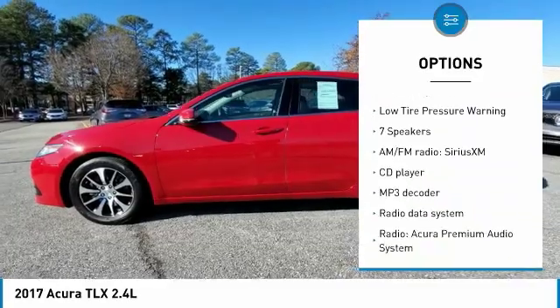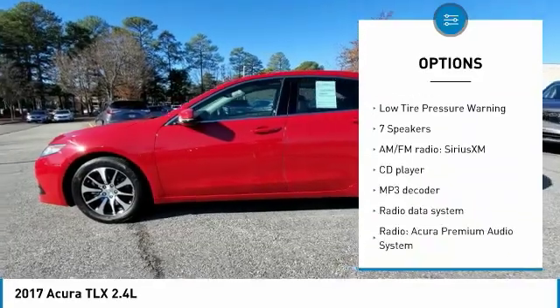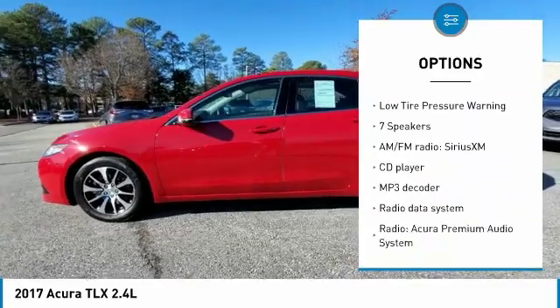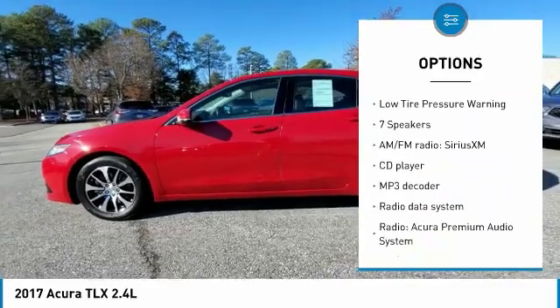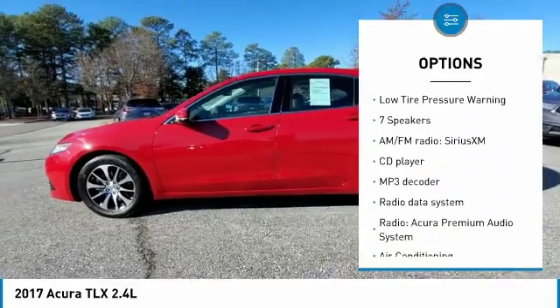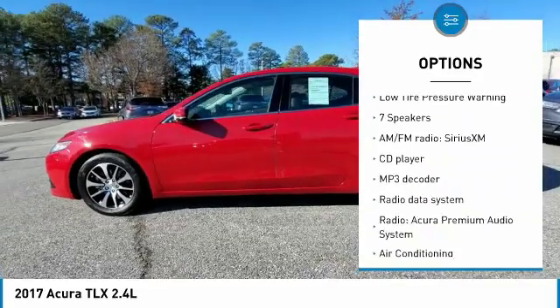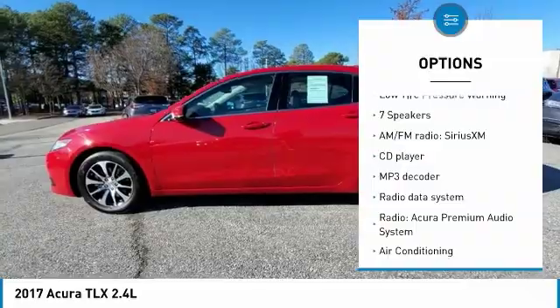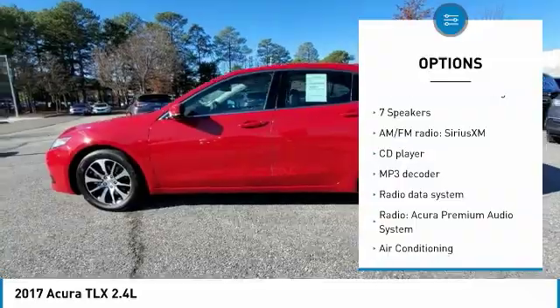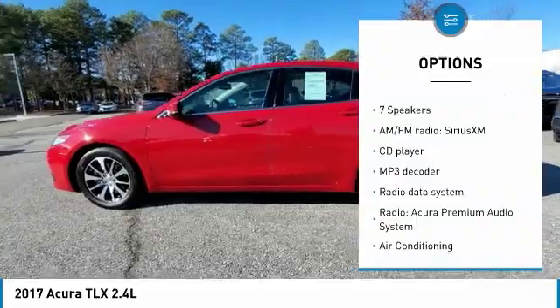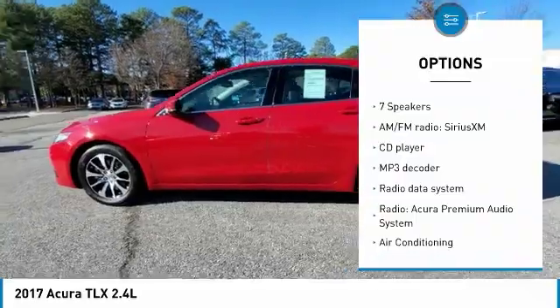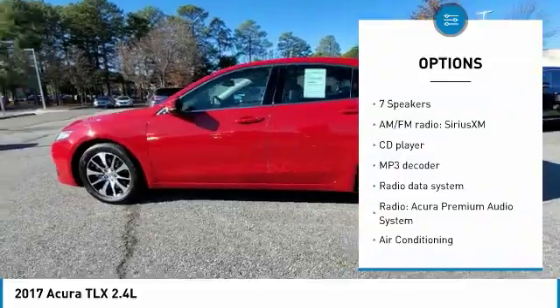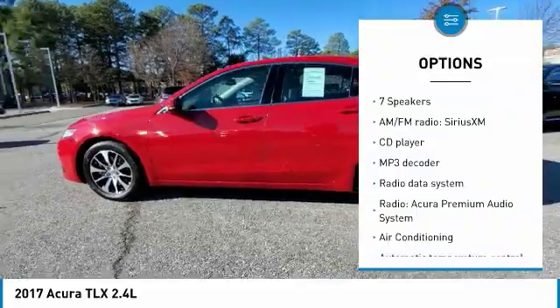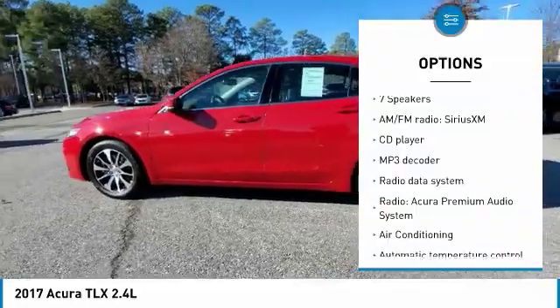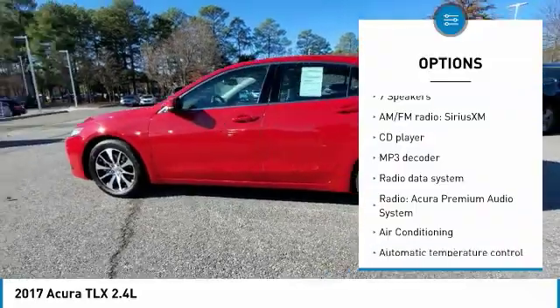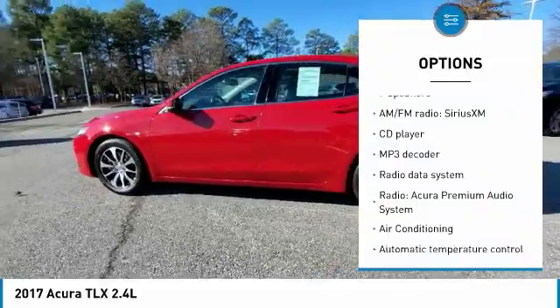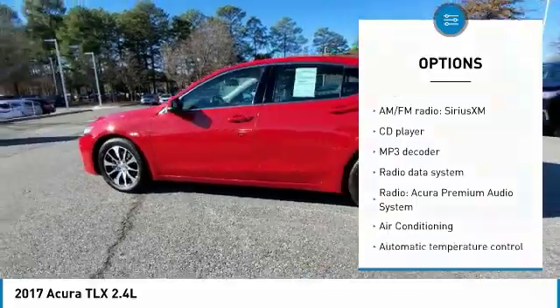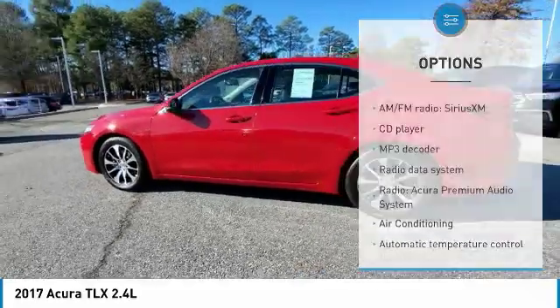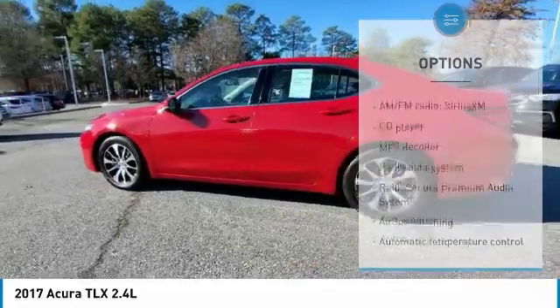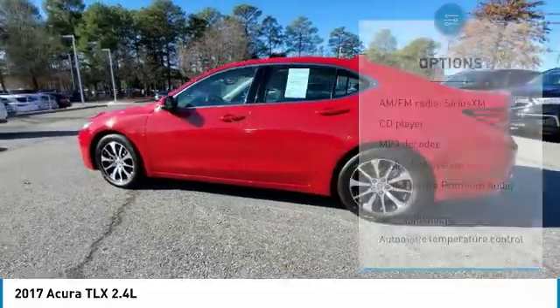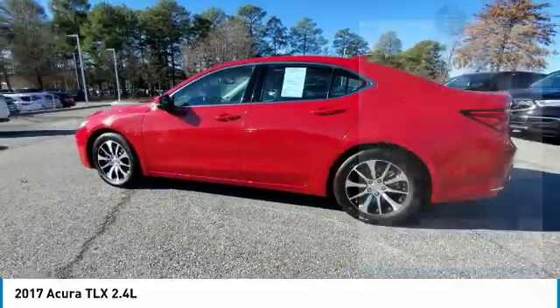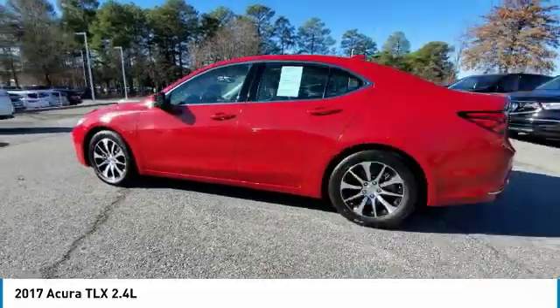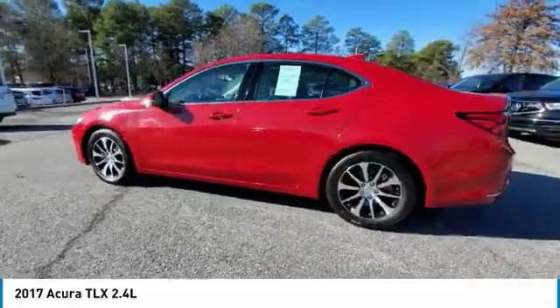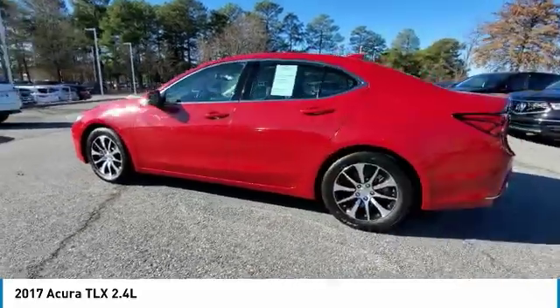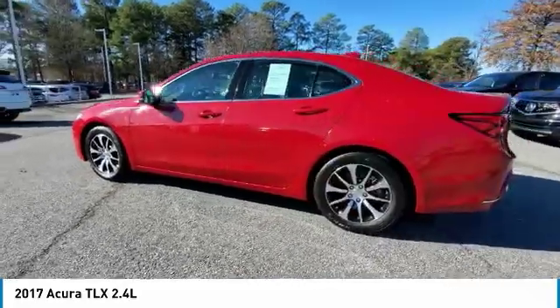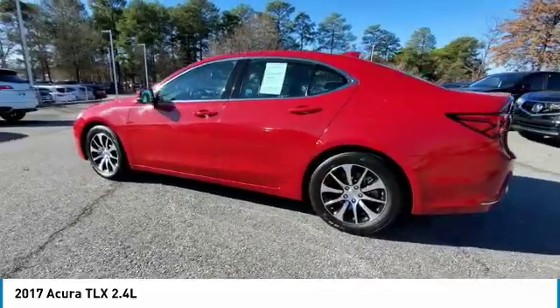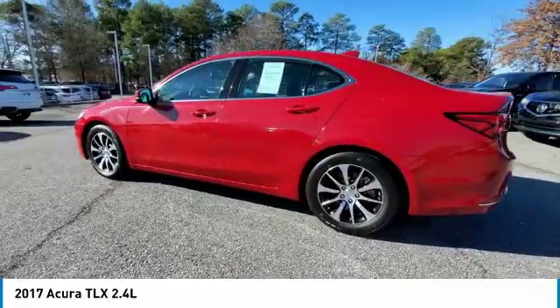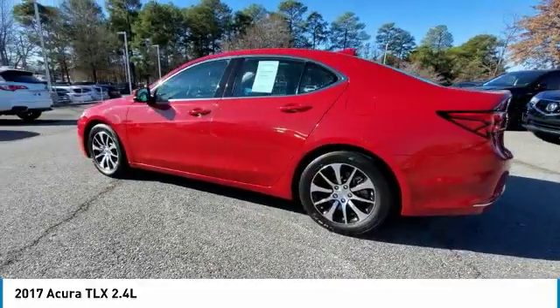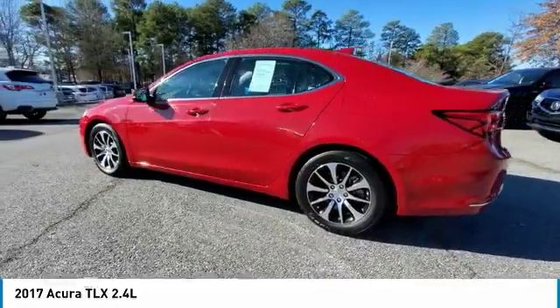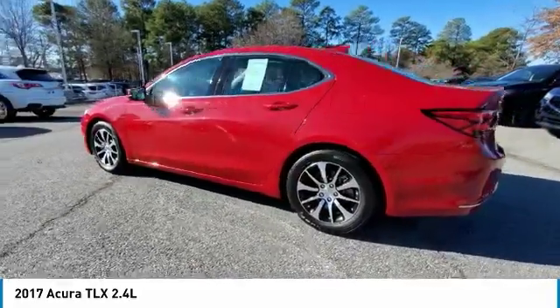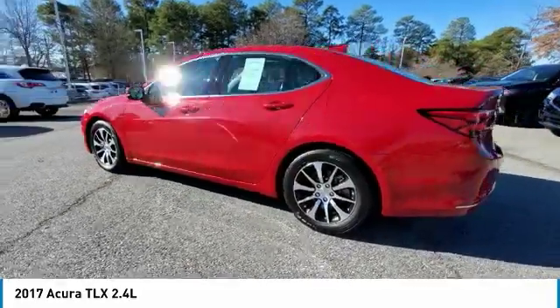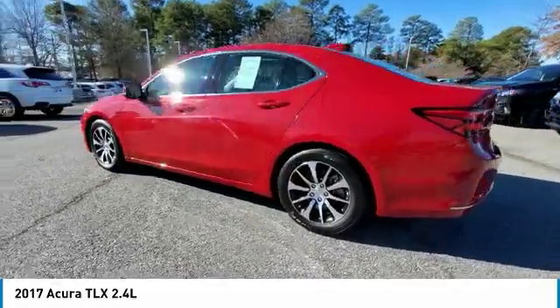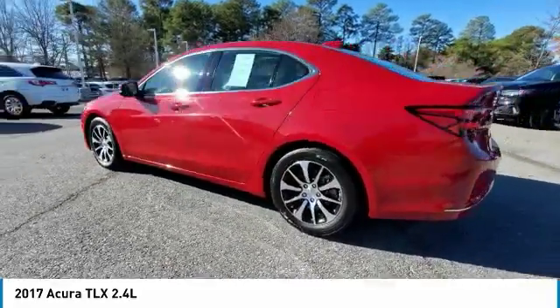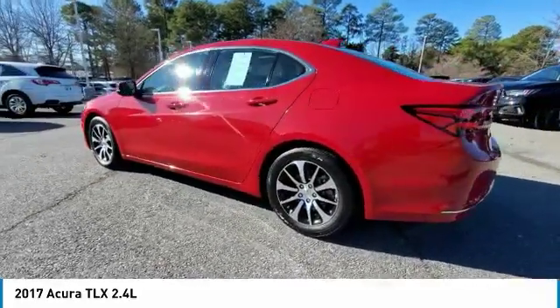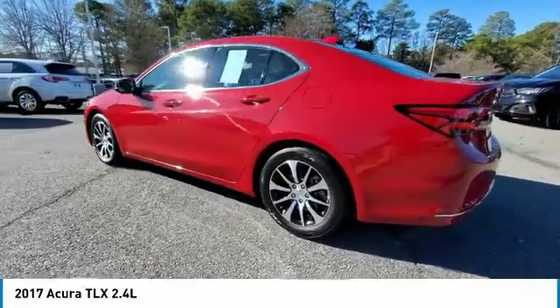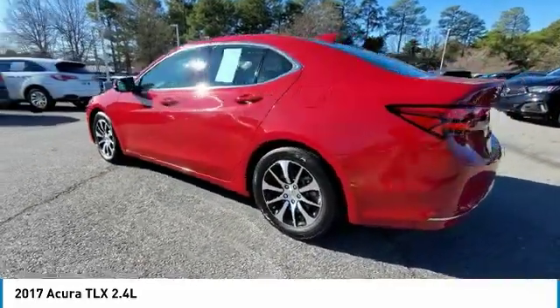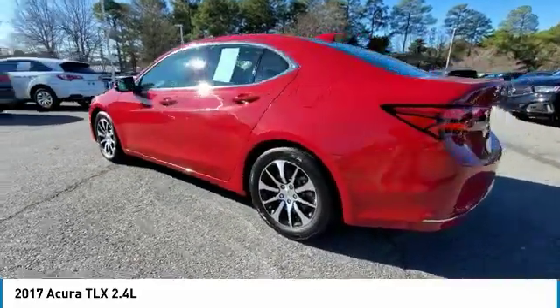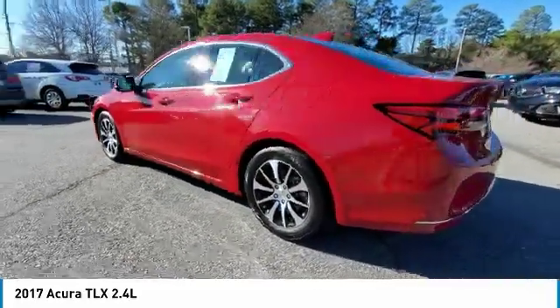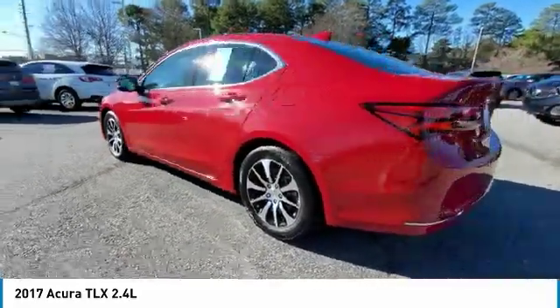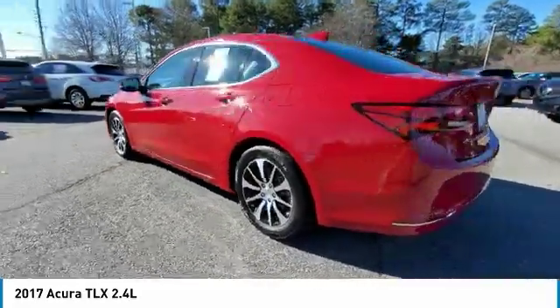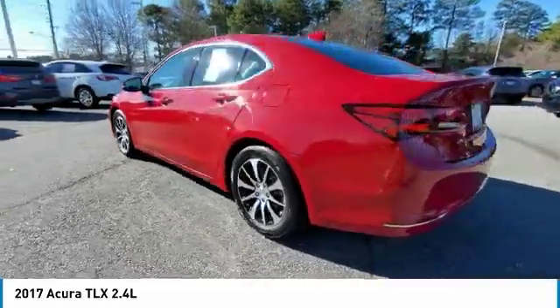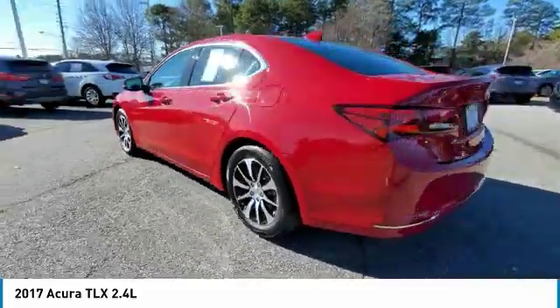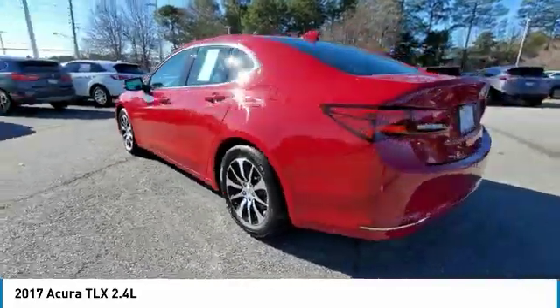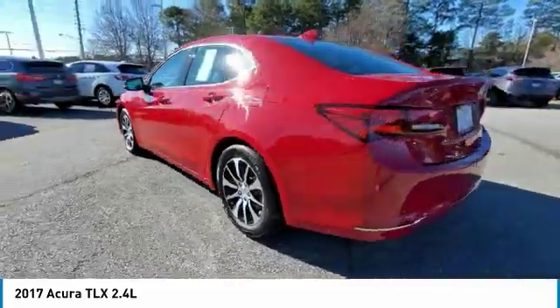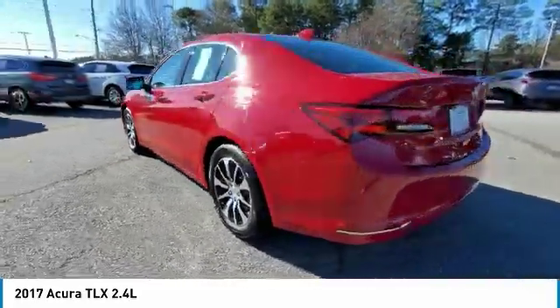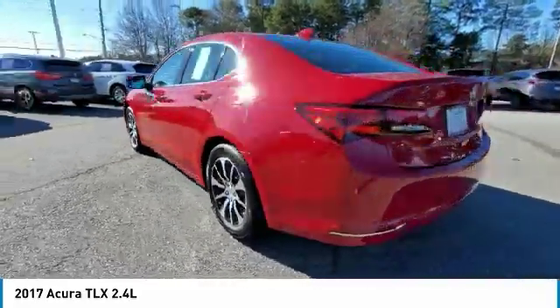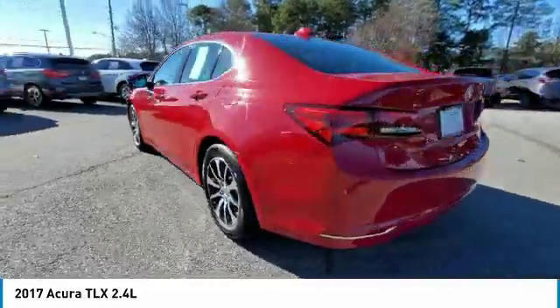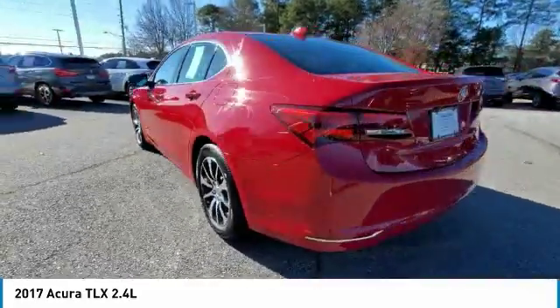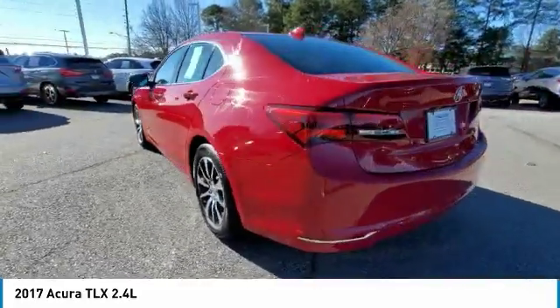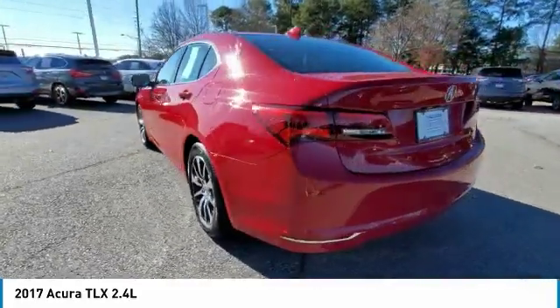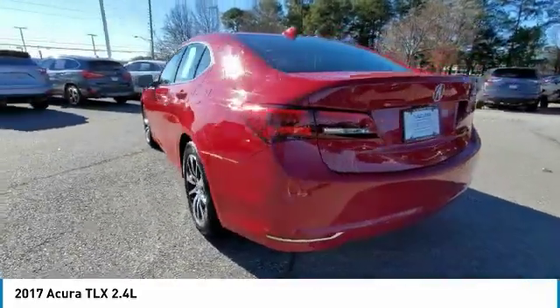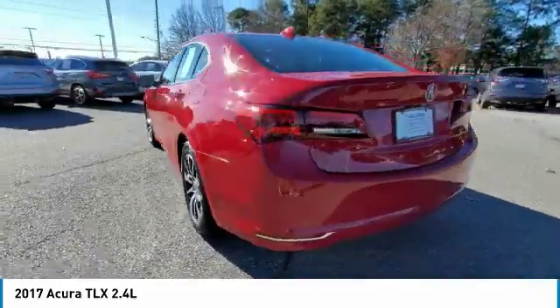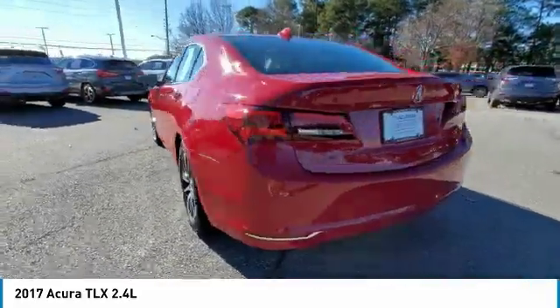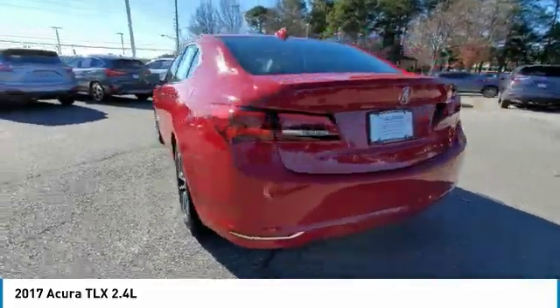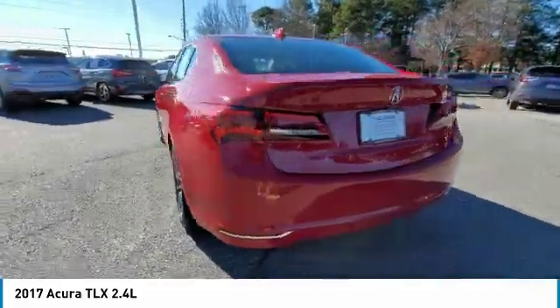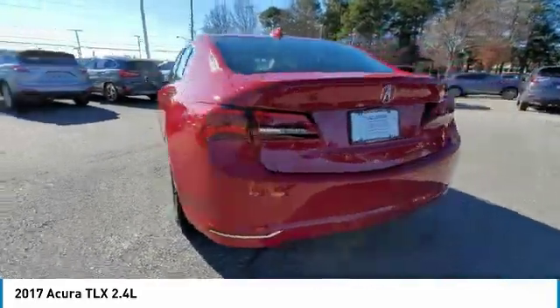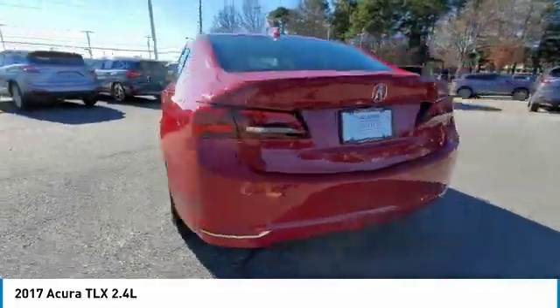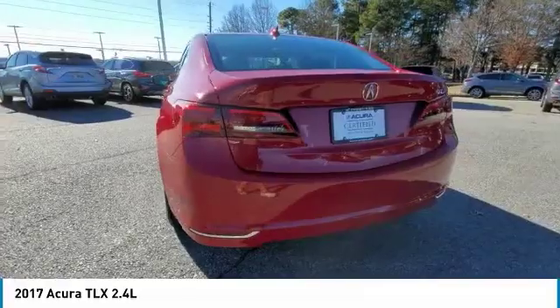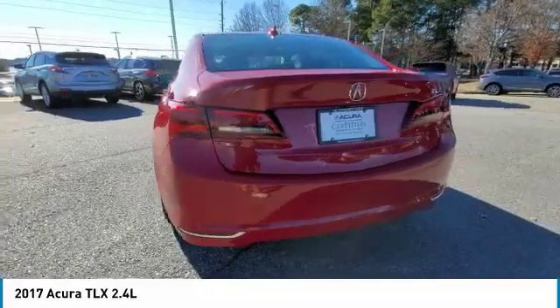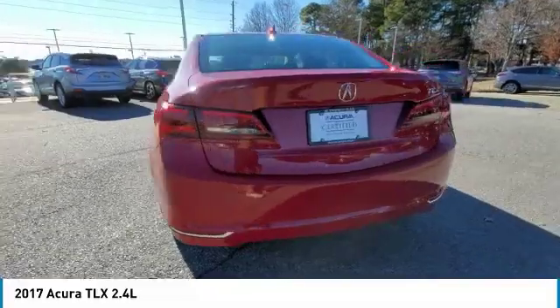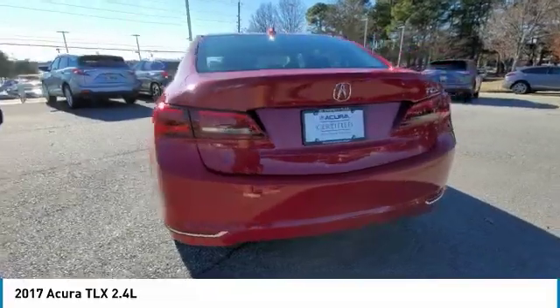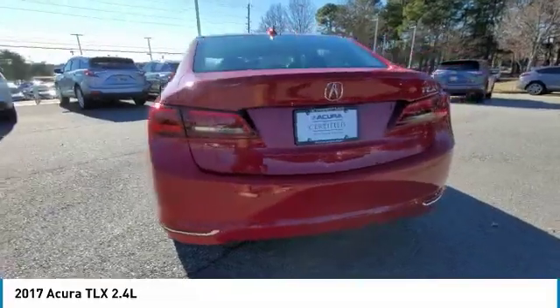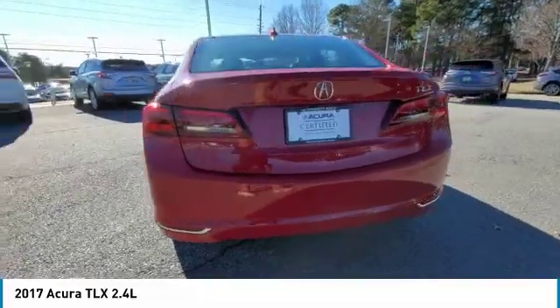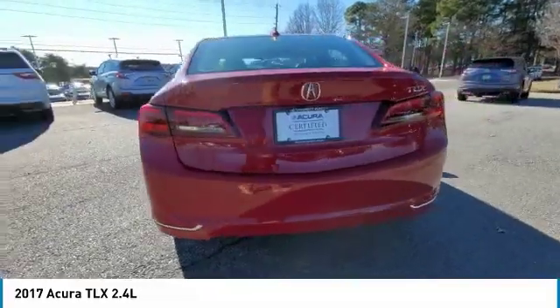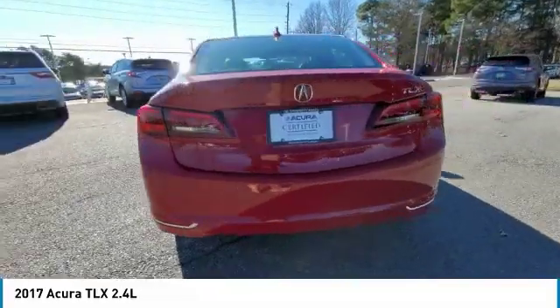Power moonroof, four-wheel disc brakes, rear window defroster, security system, and low tire pressure warning.